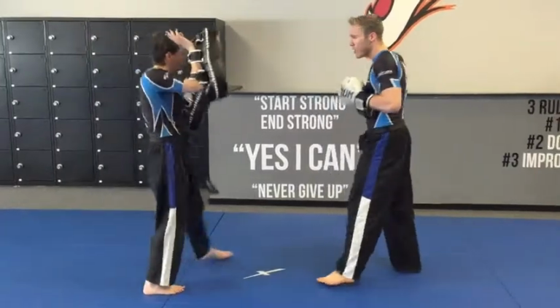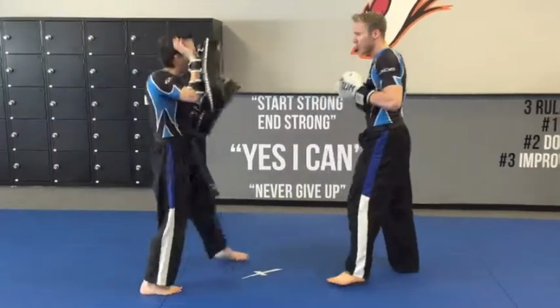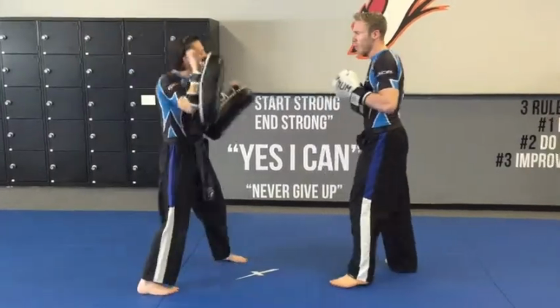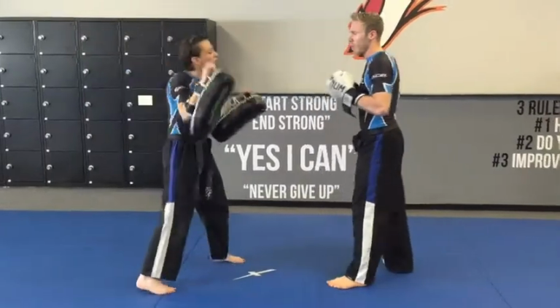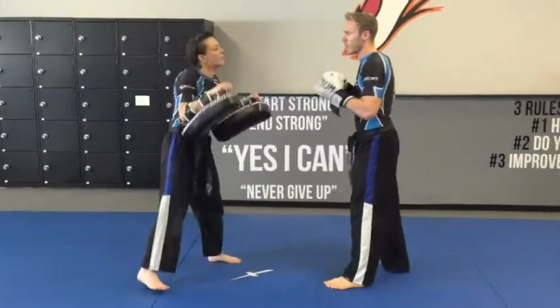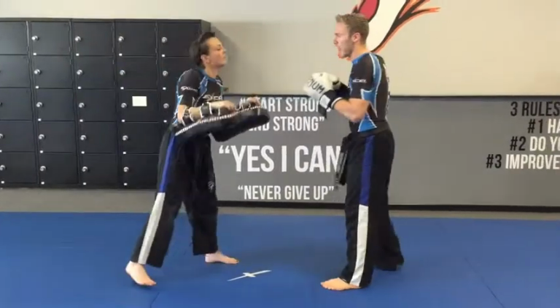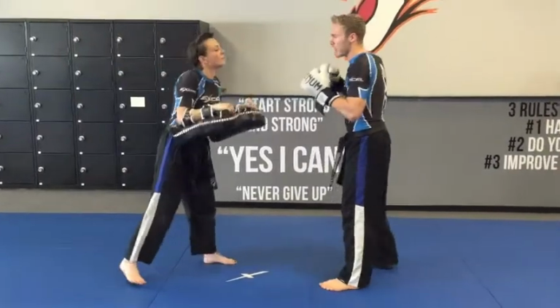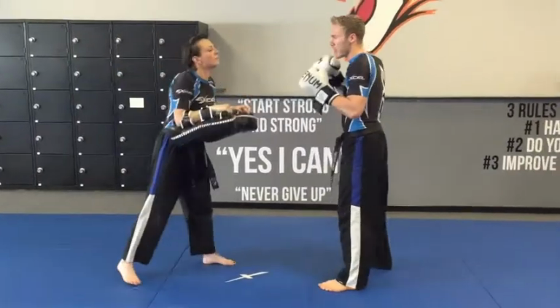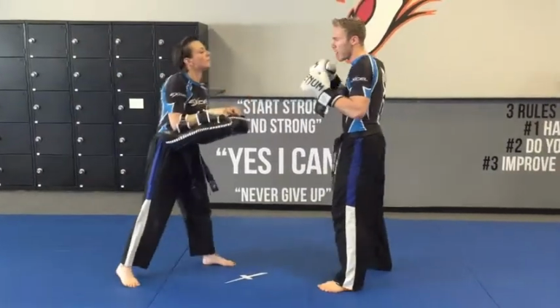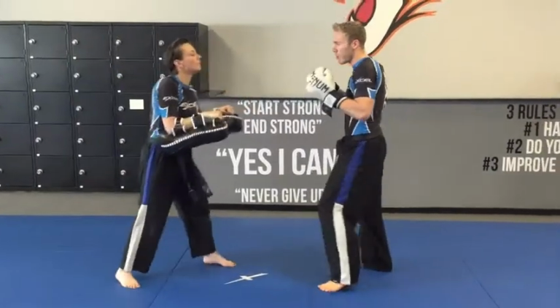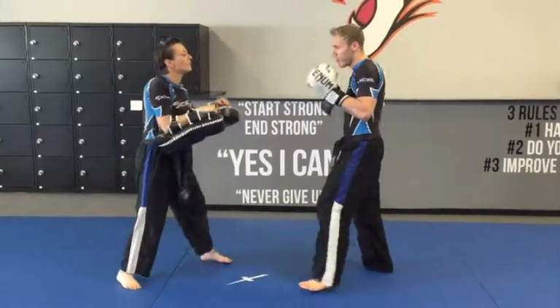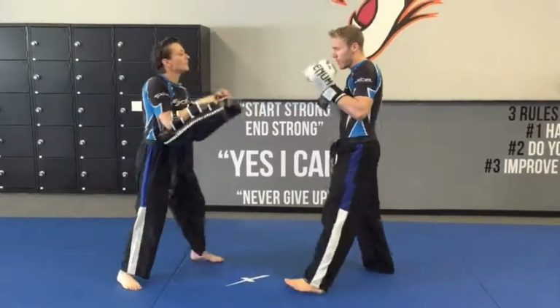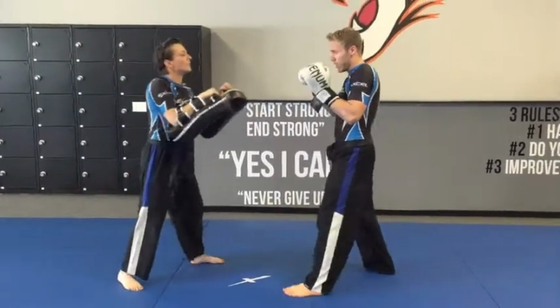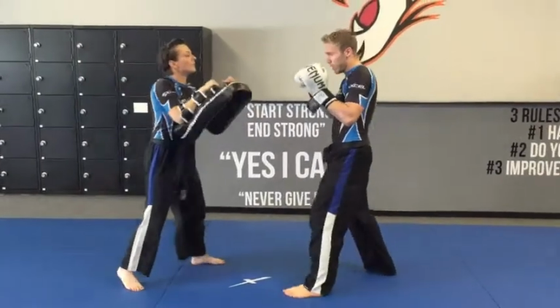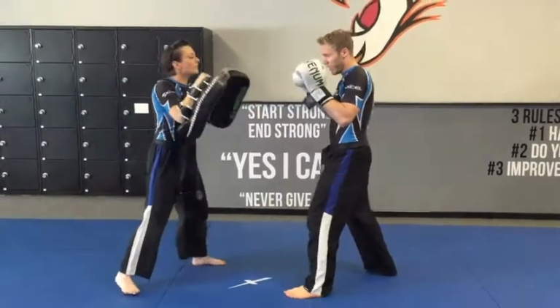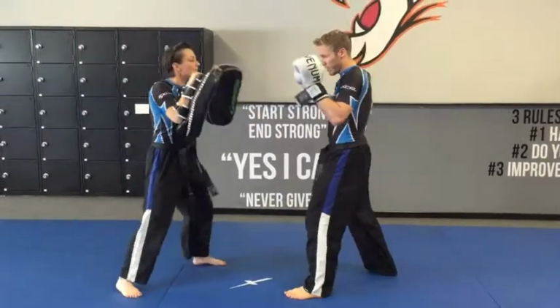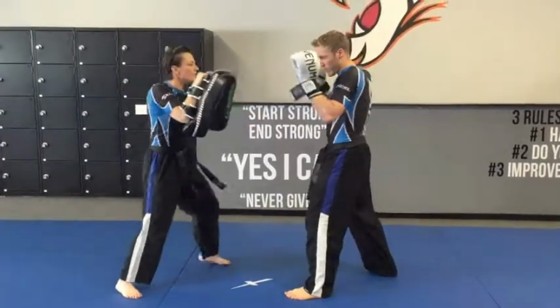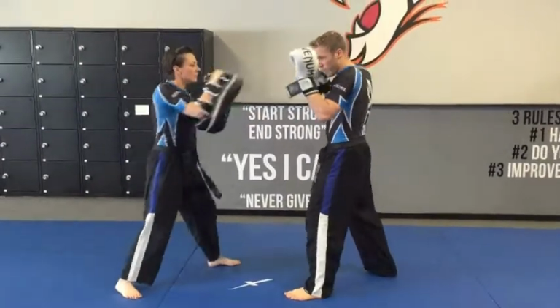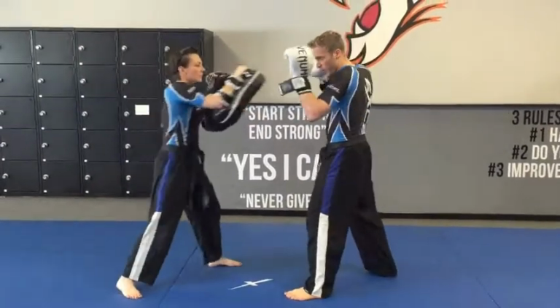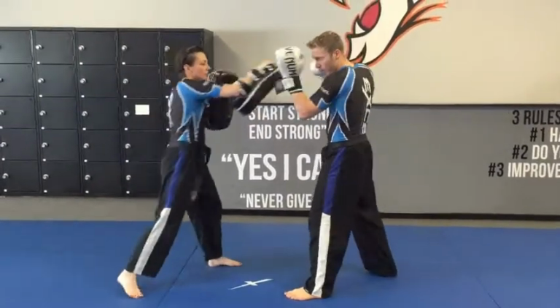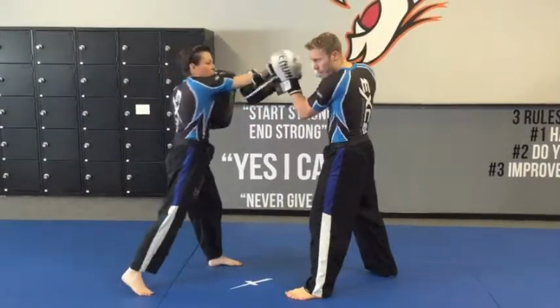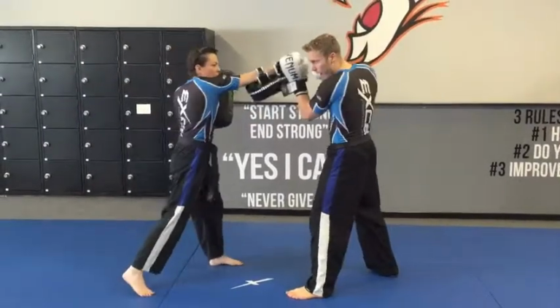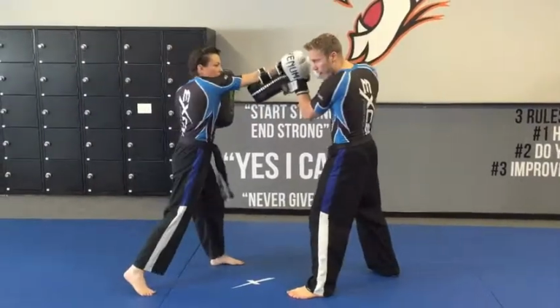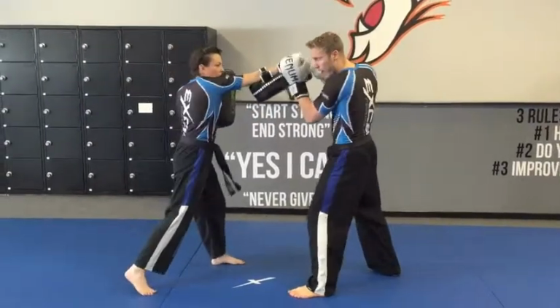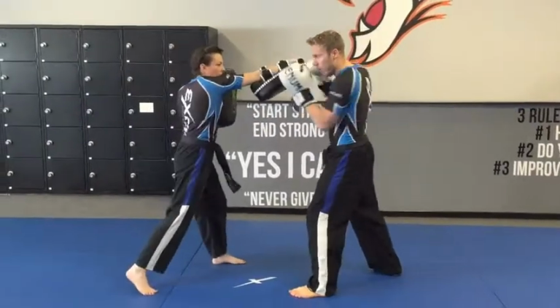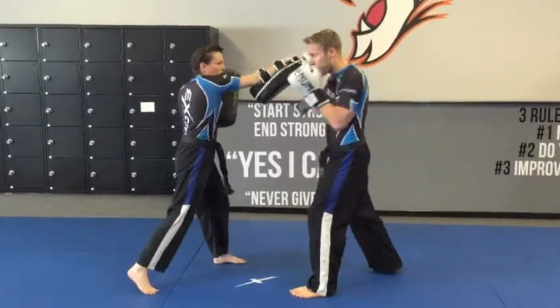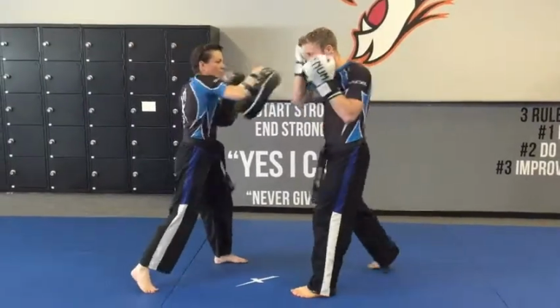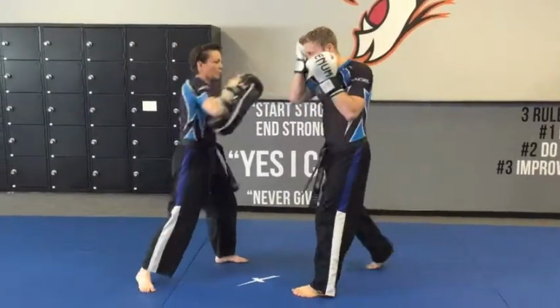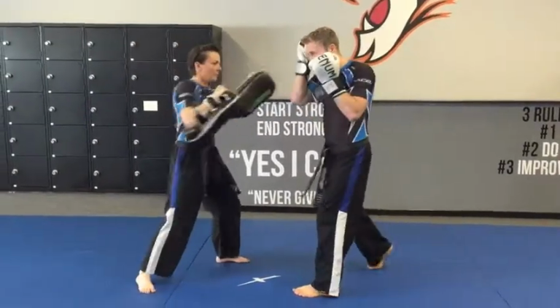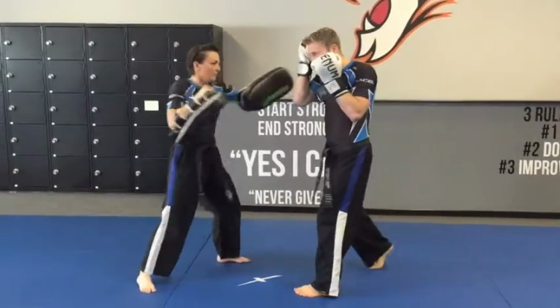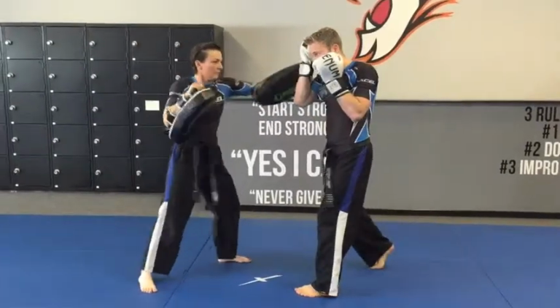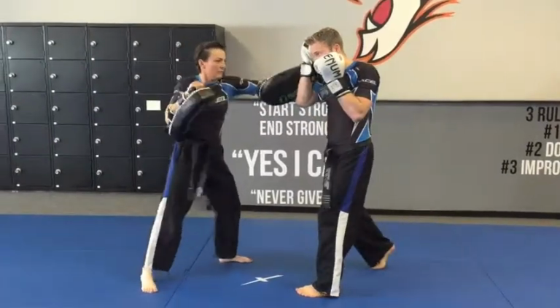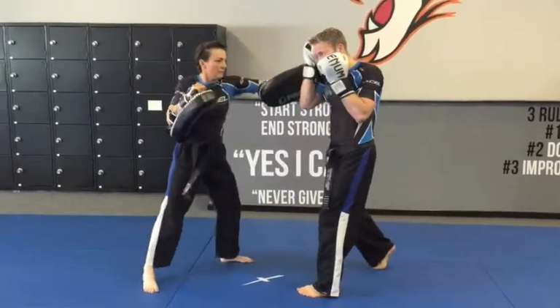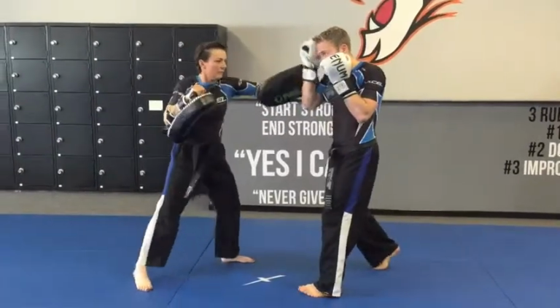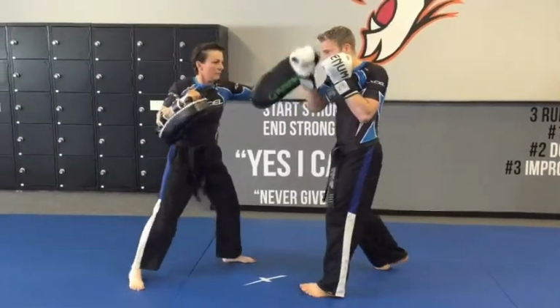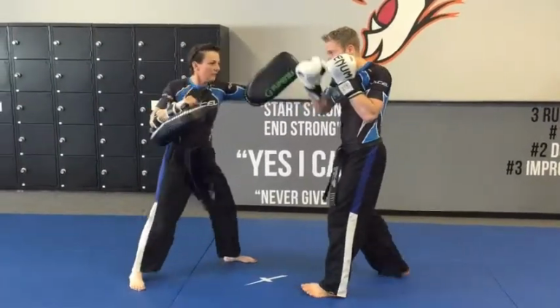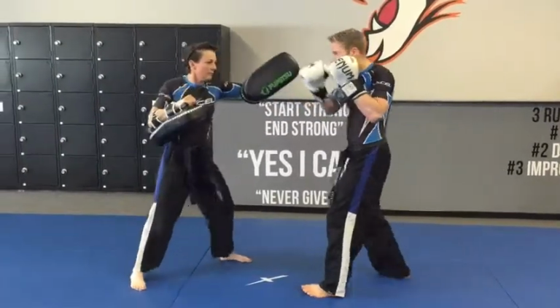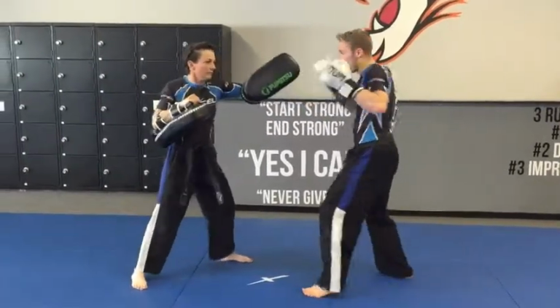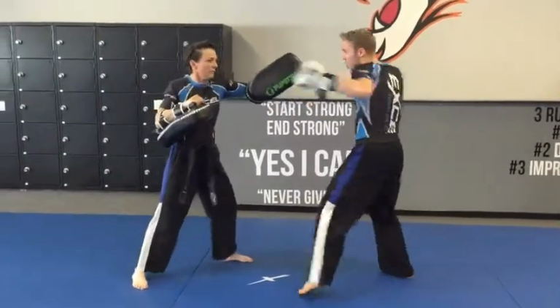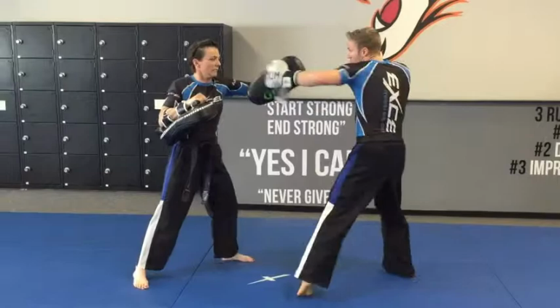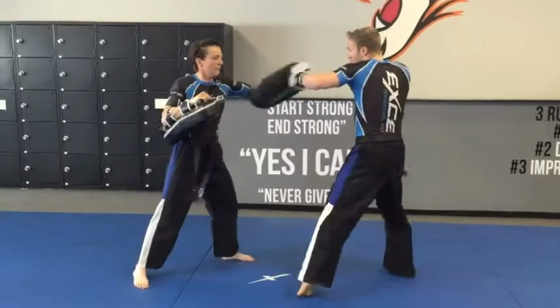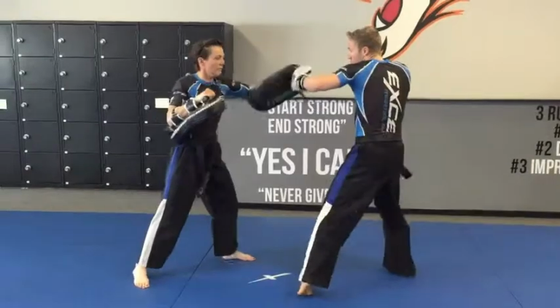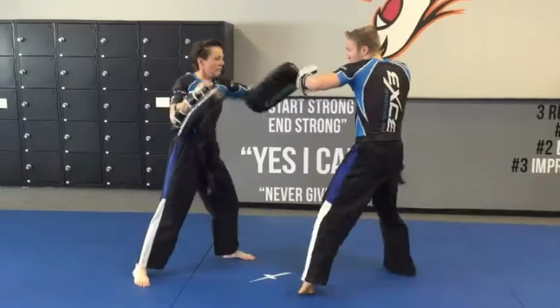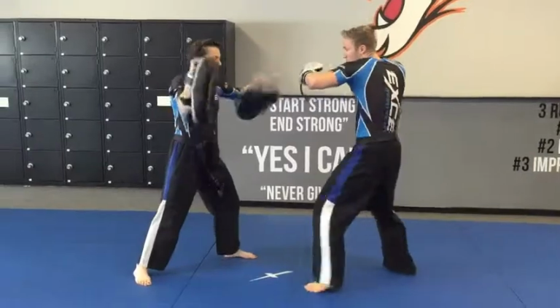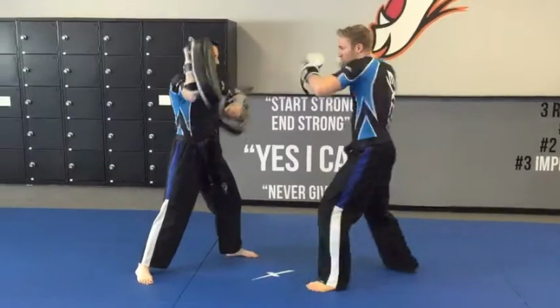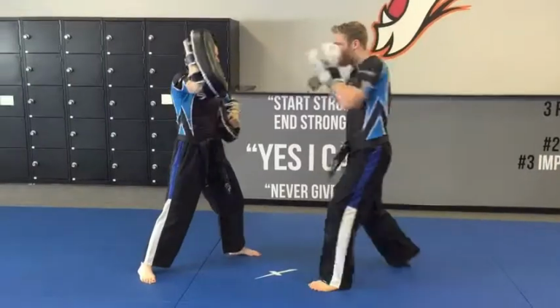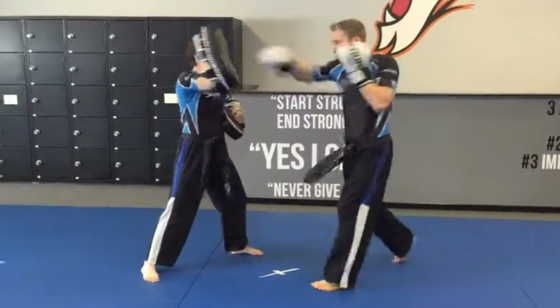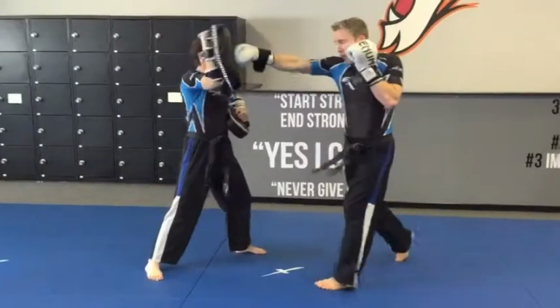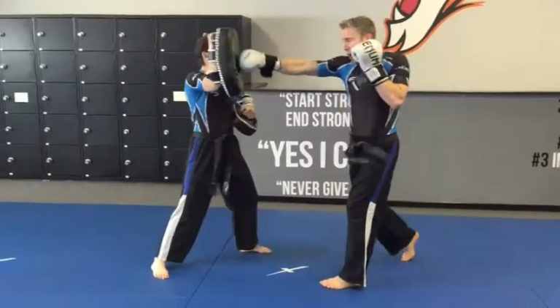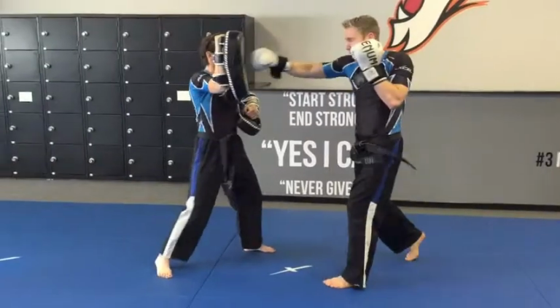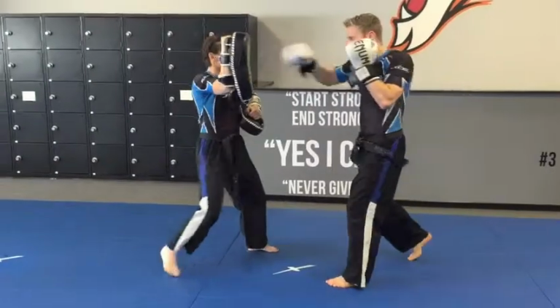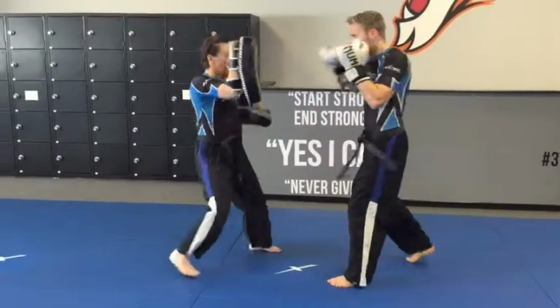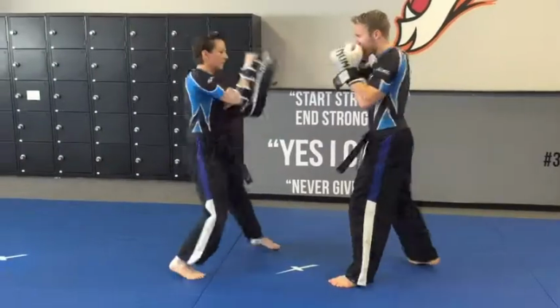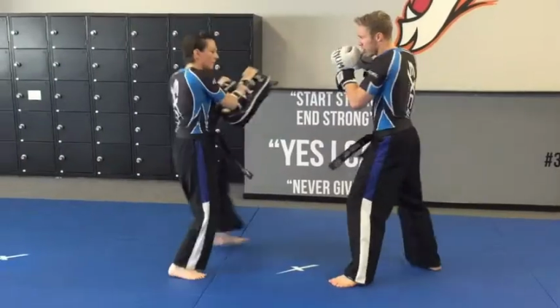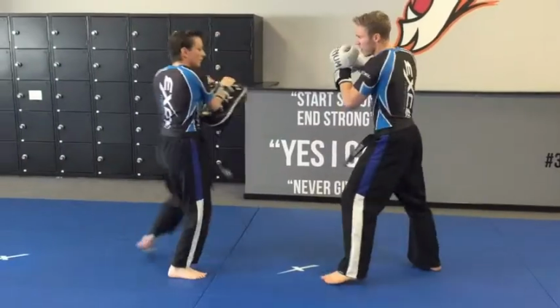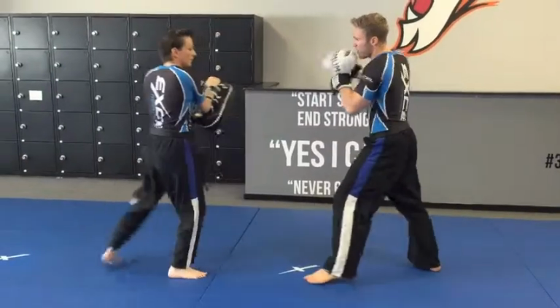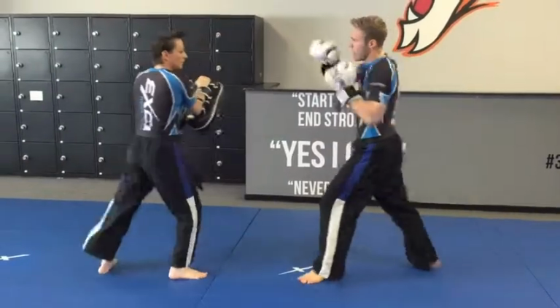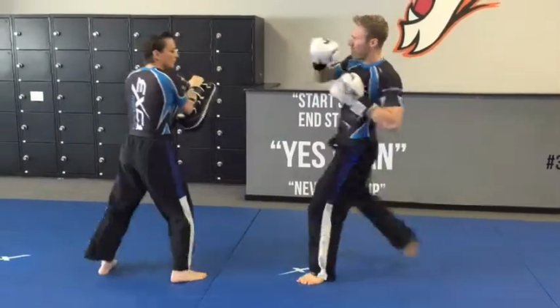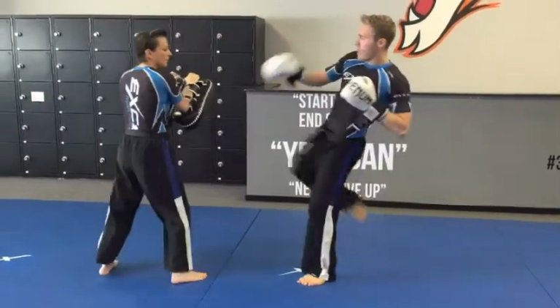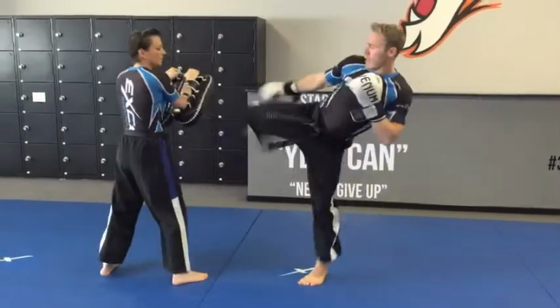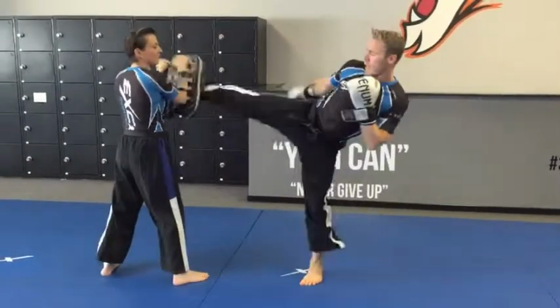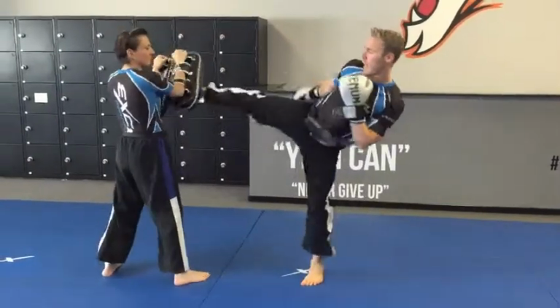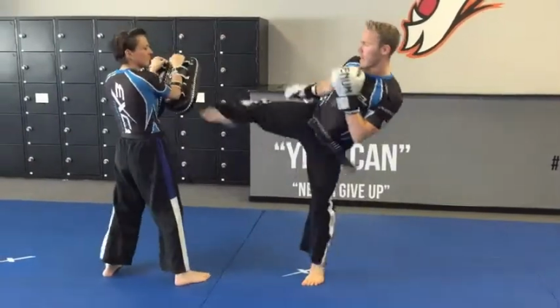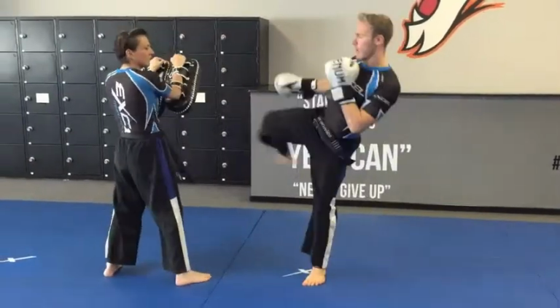One more time slow: parry, cover, hook, cross, kick.